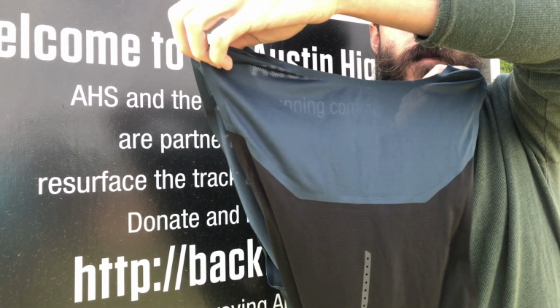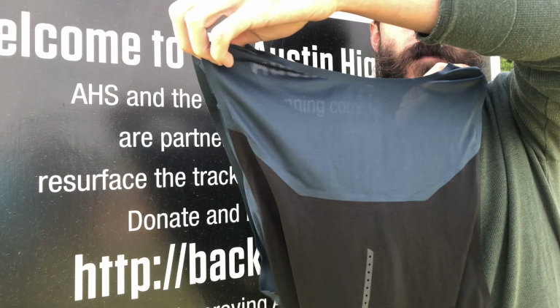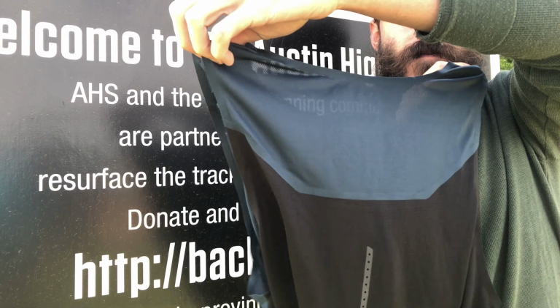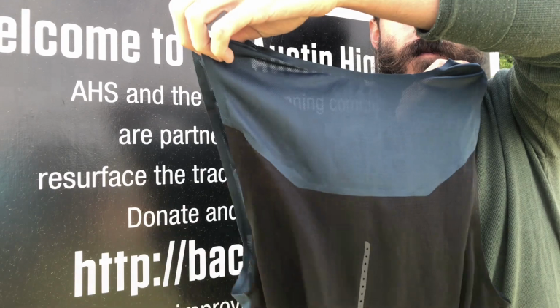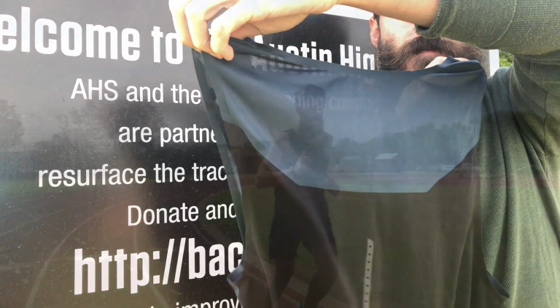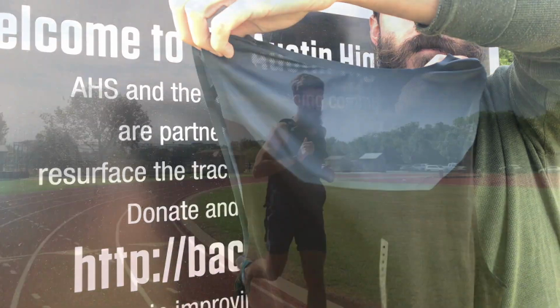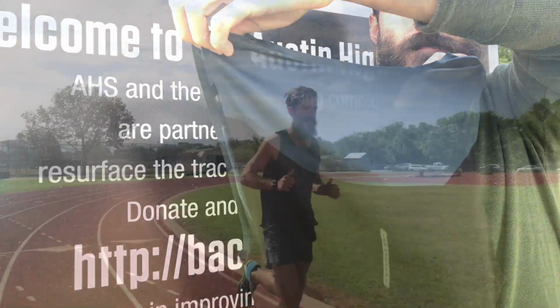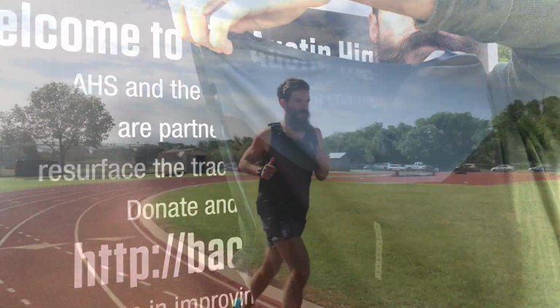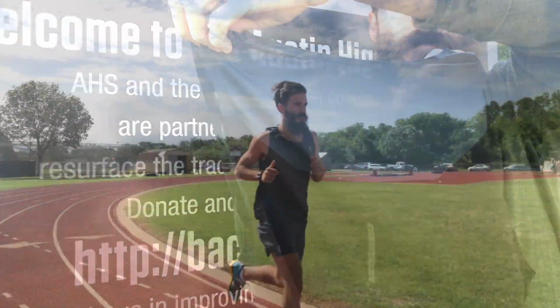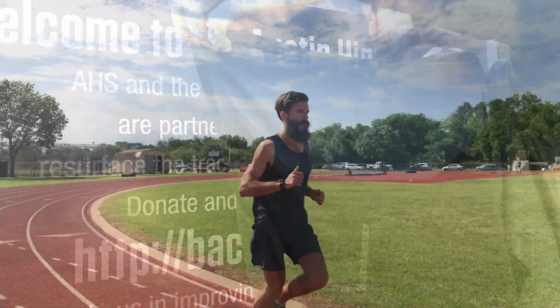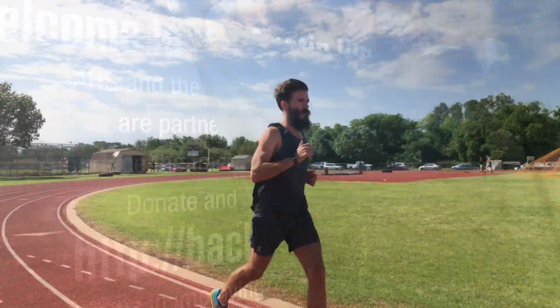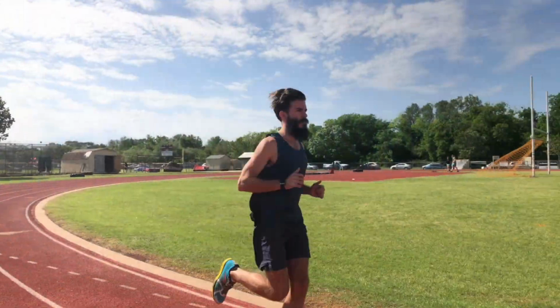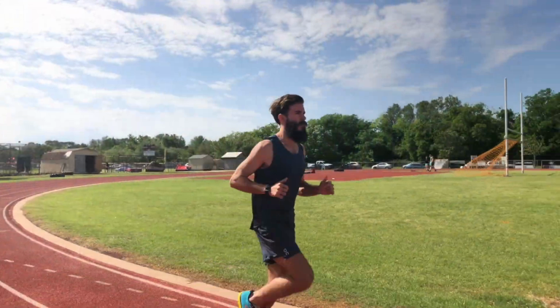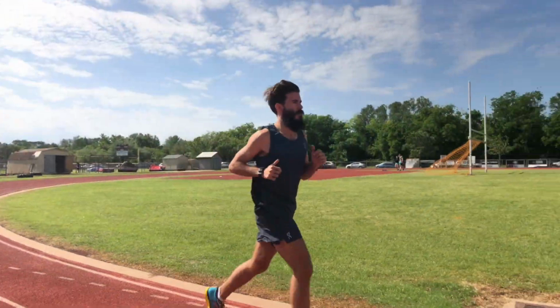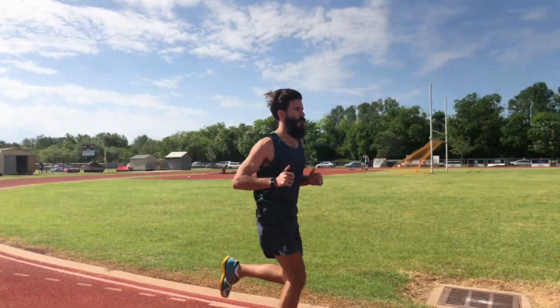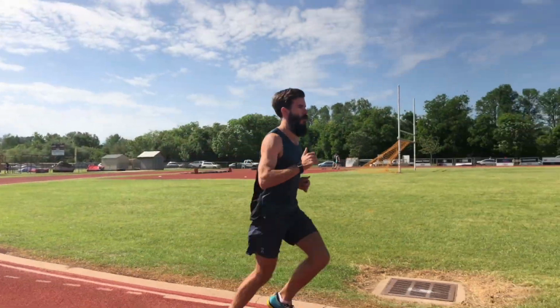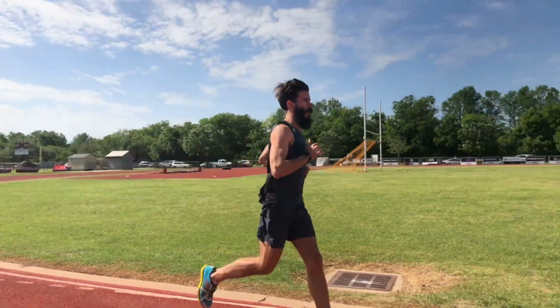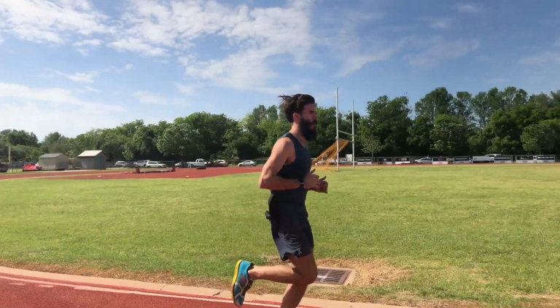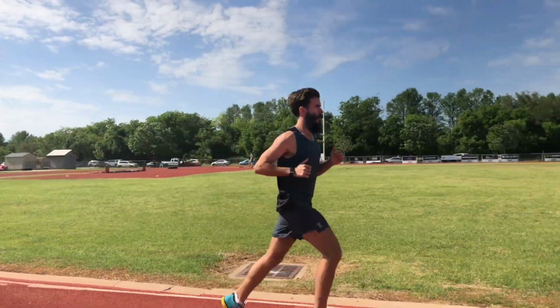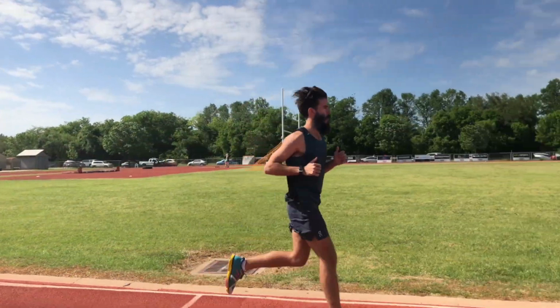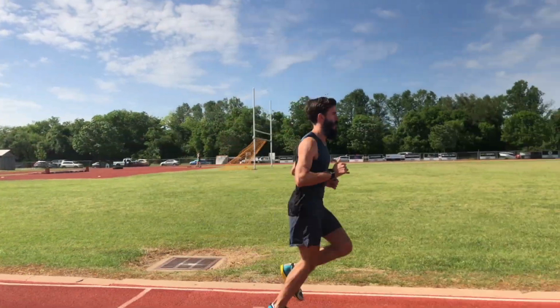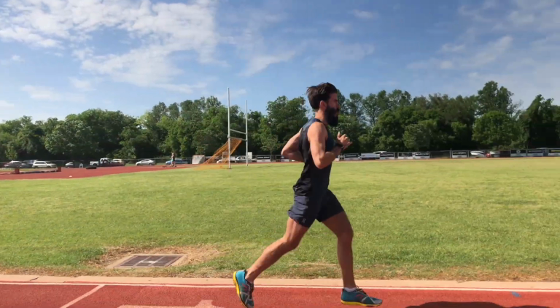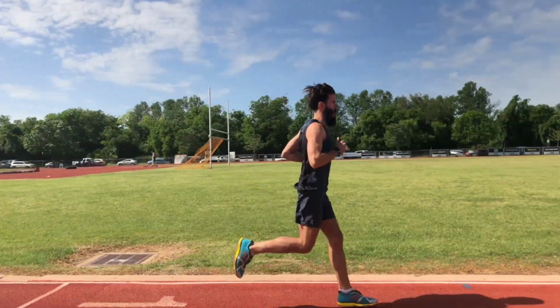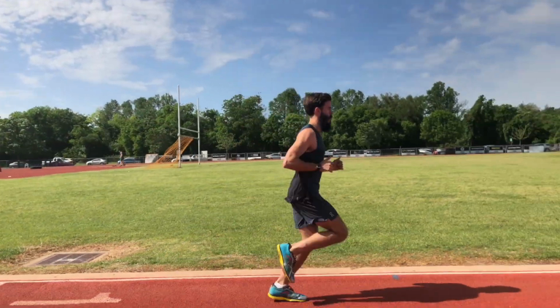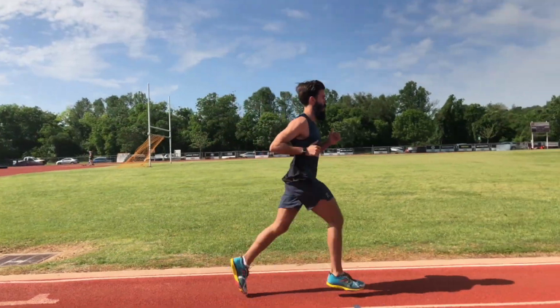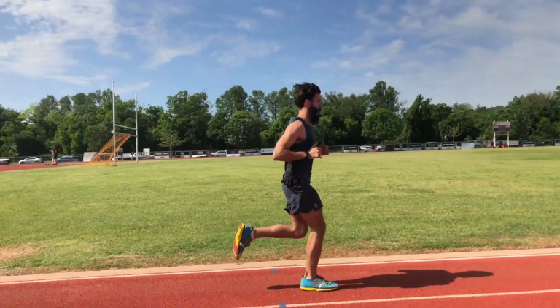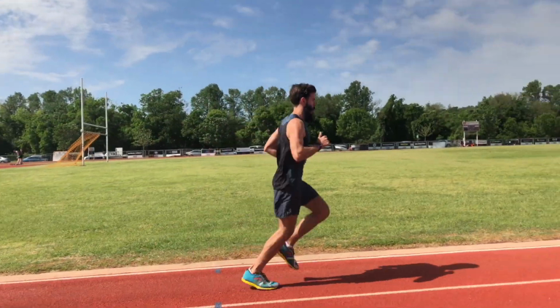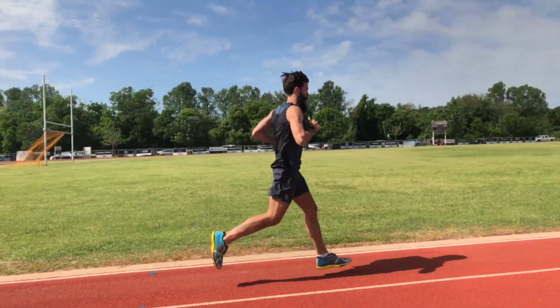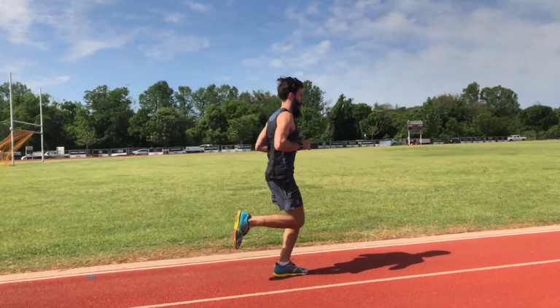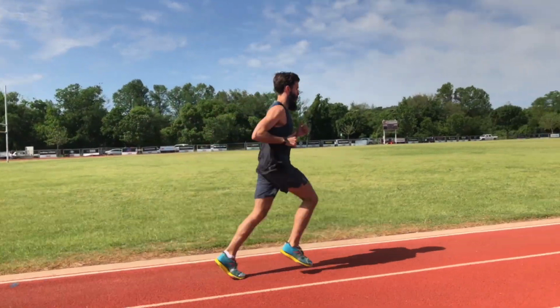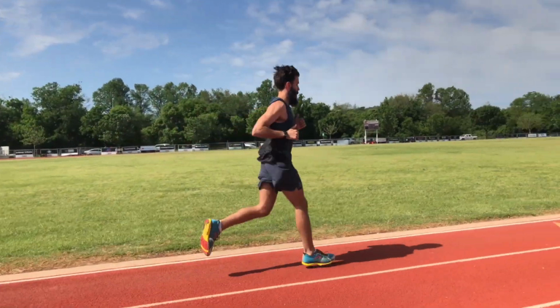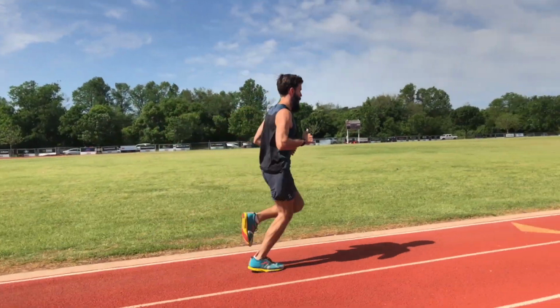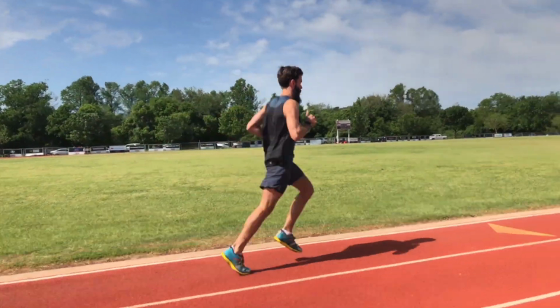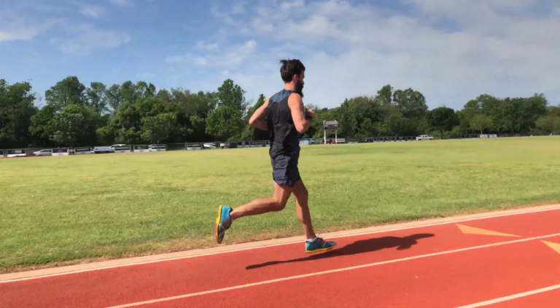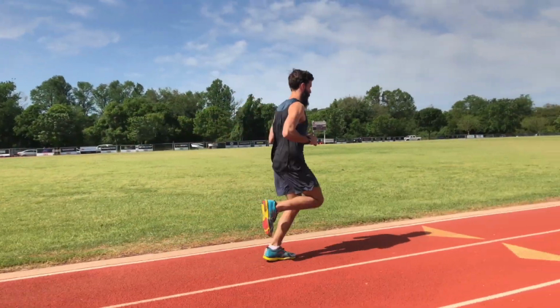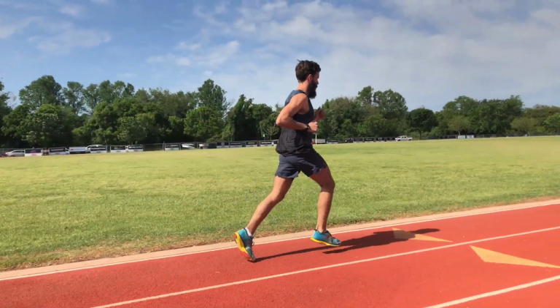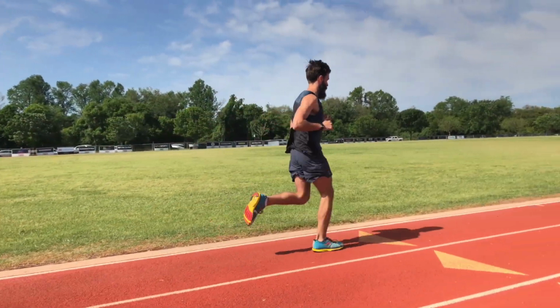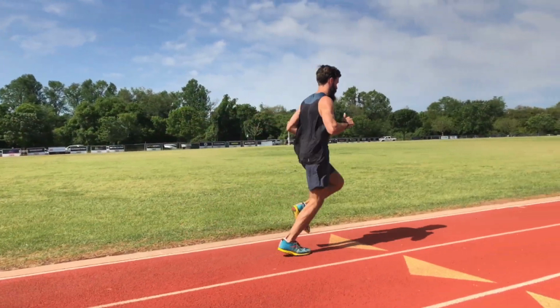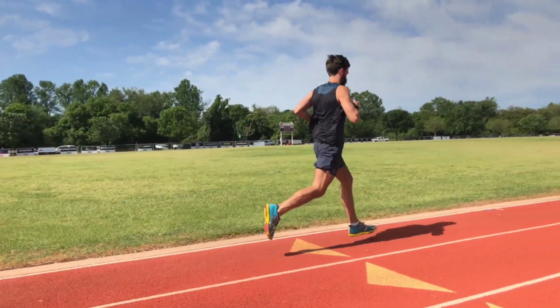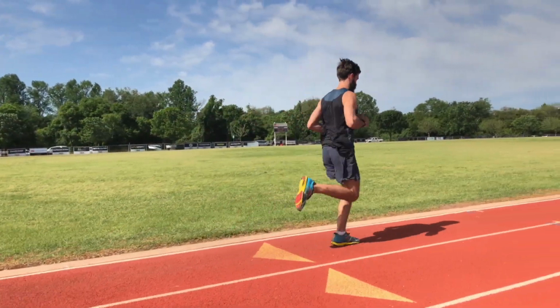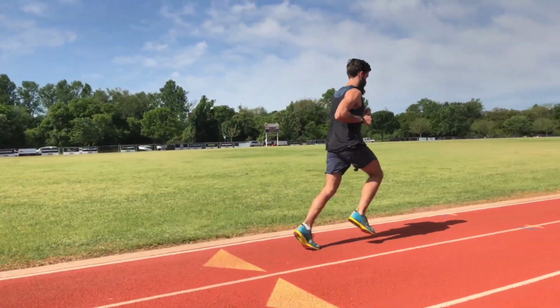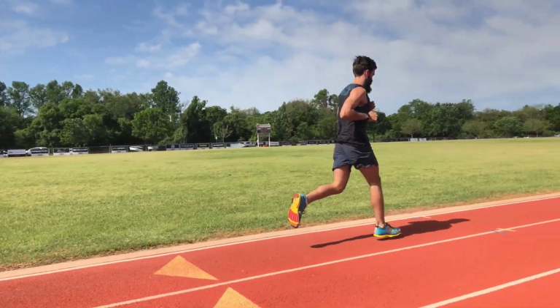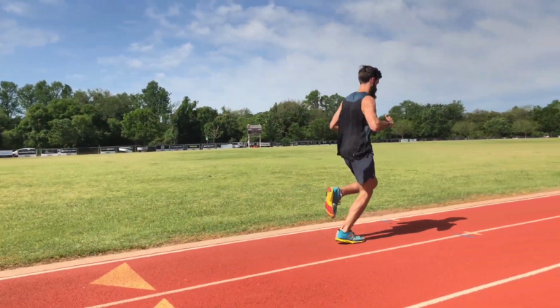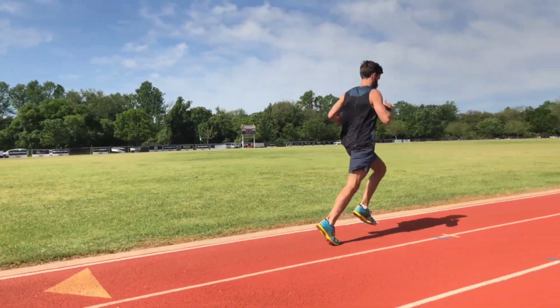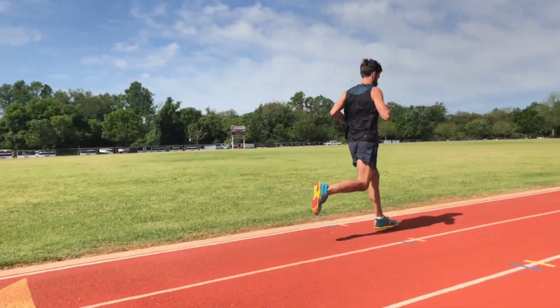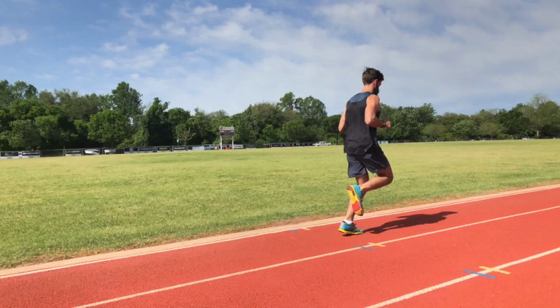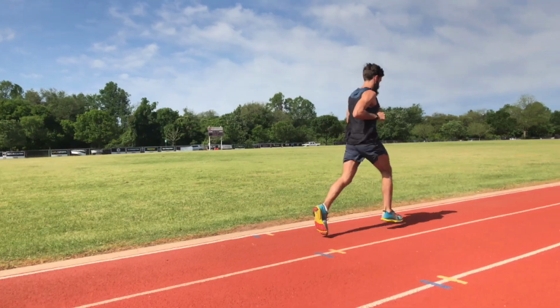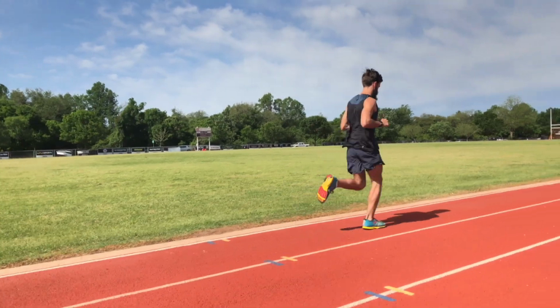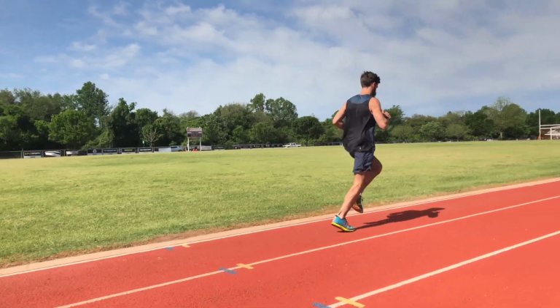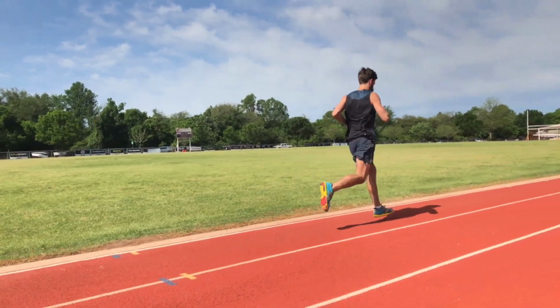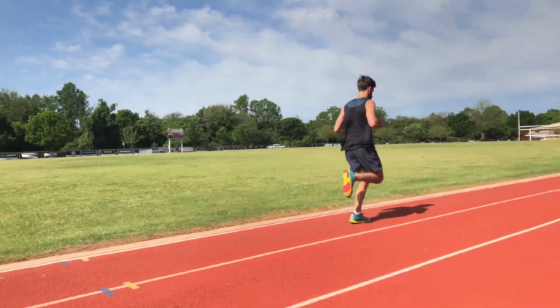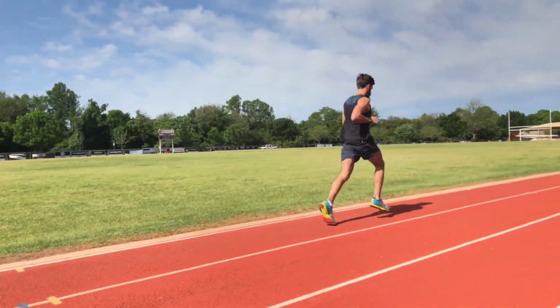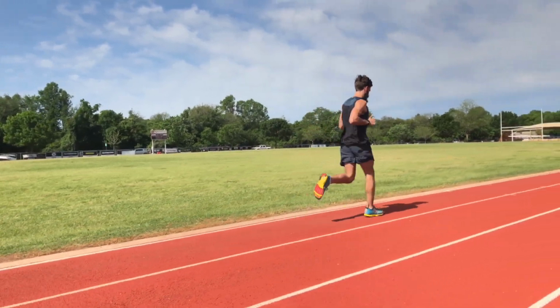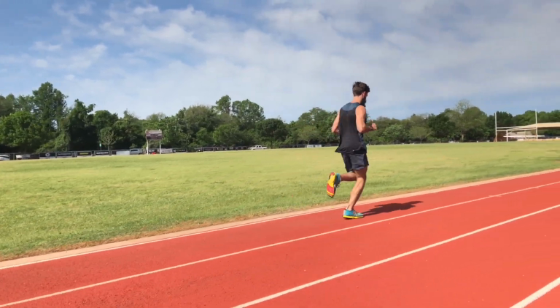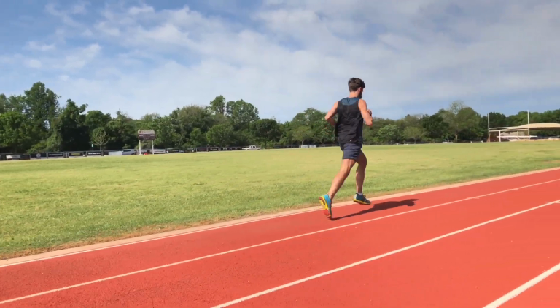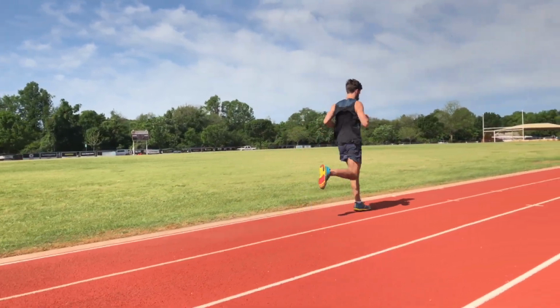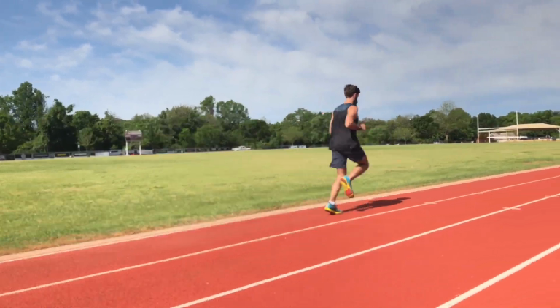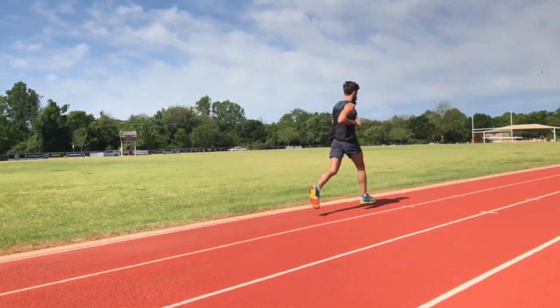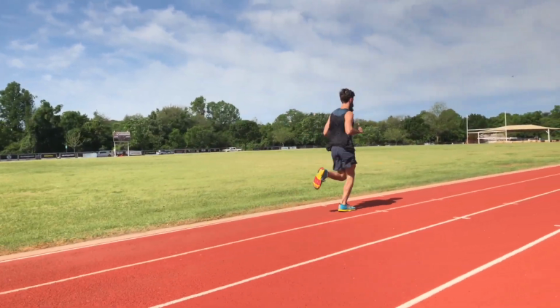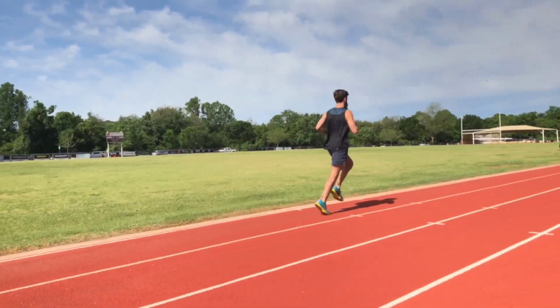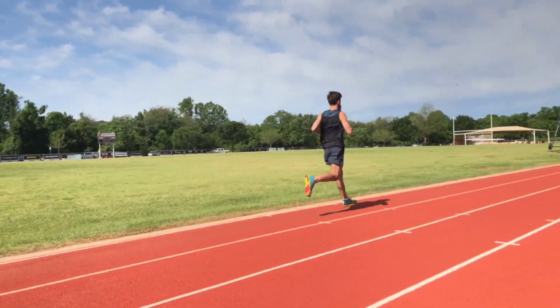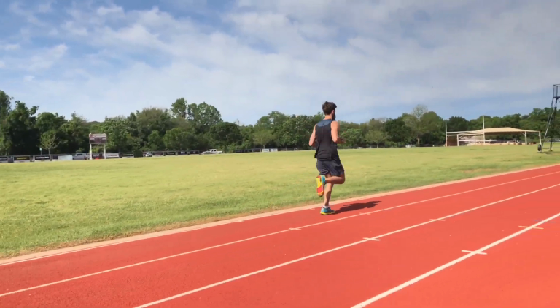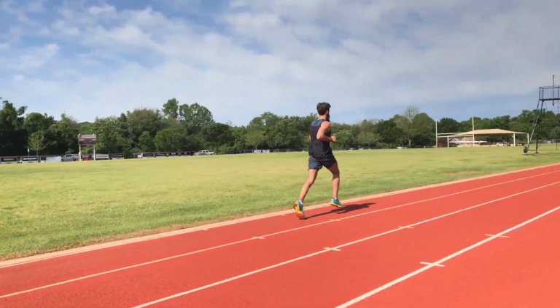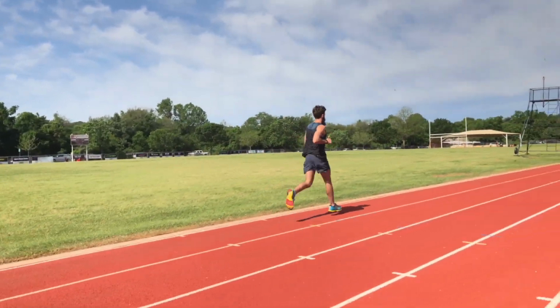Summer is just around the corner, and this tank will be a definite go-to for my boy Zach. Like we said, it's so light and breathable, it's ridiculous.